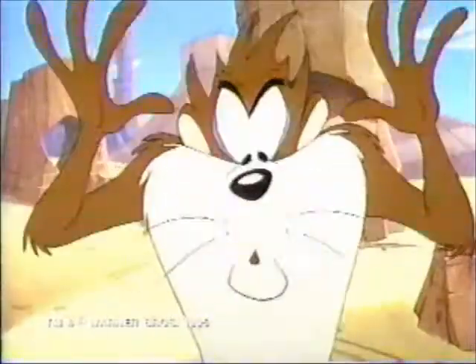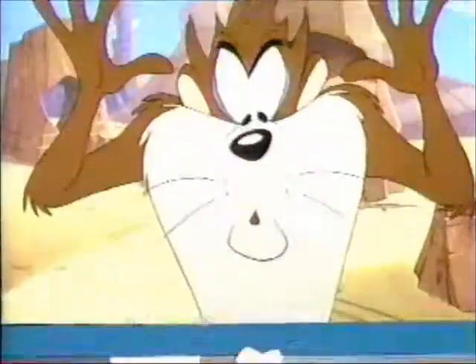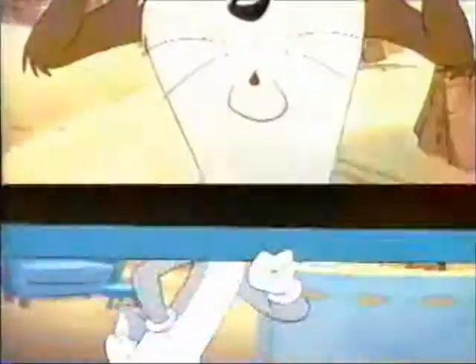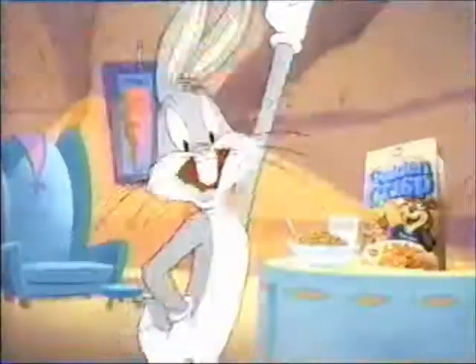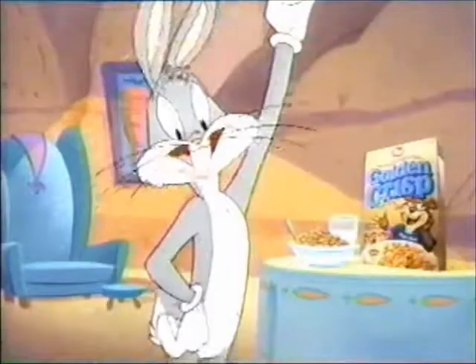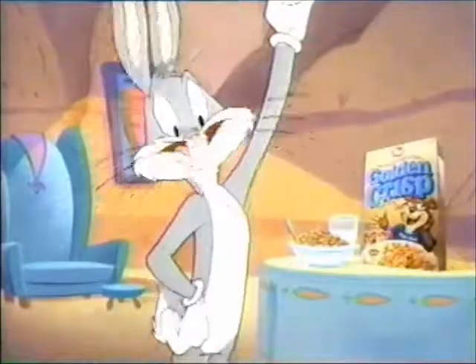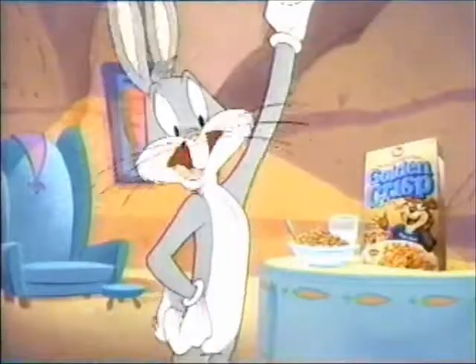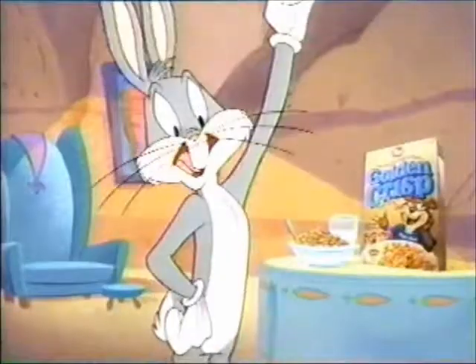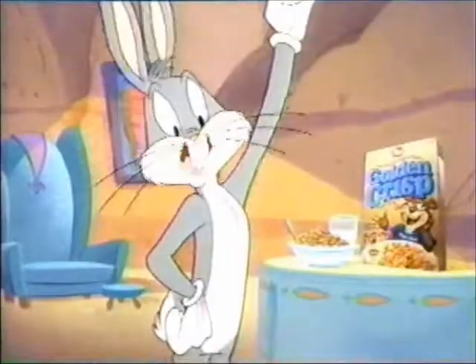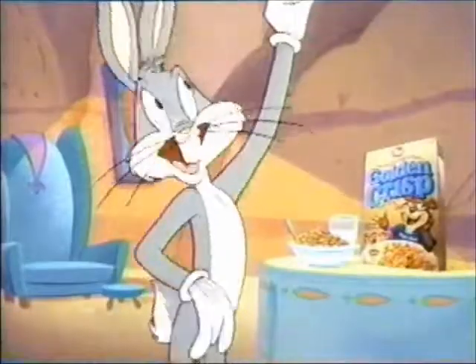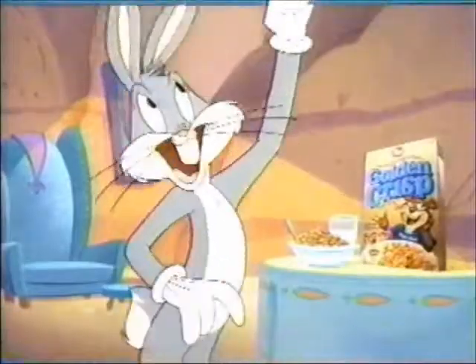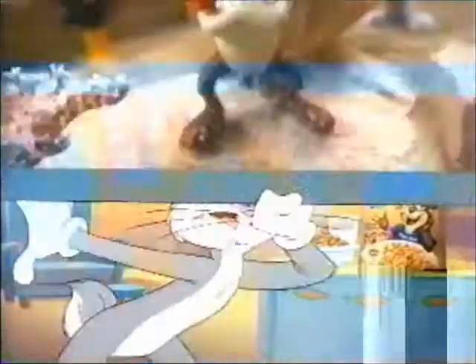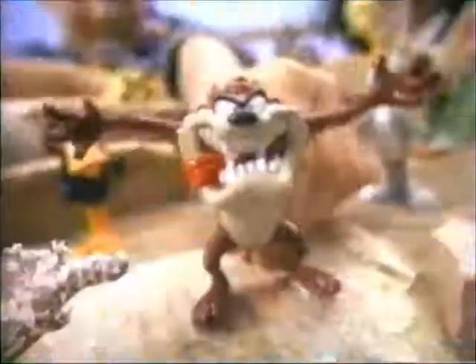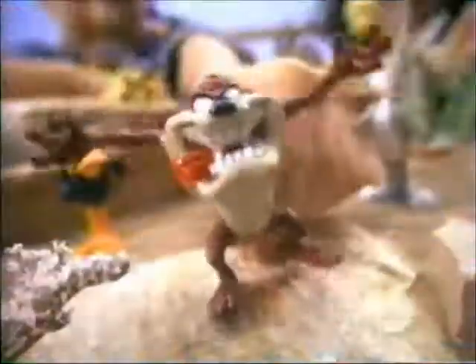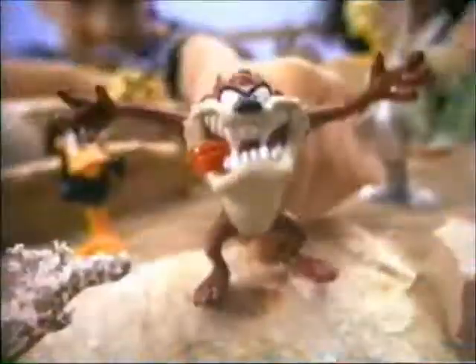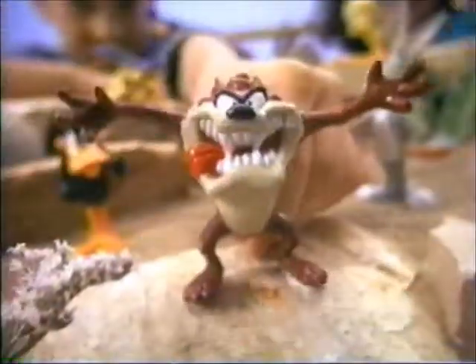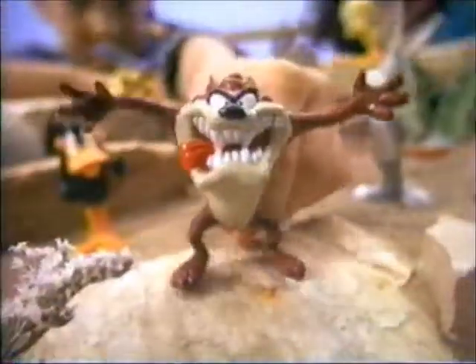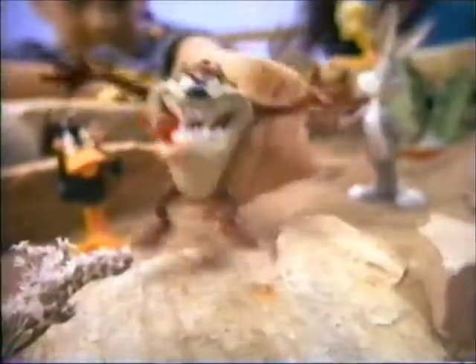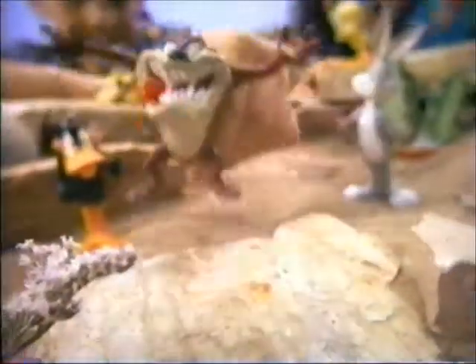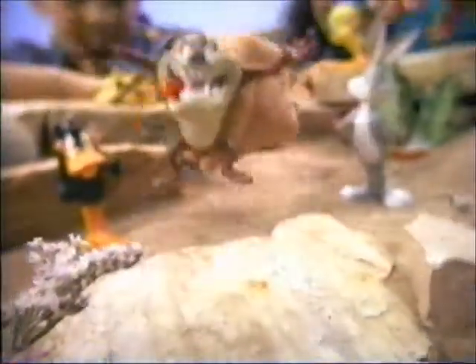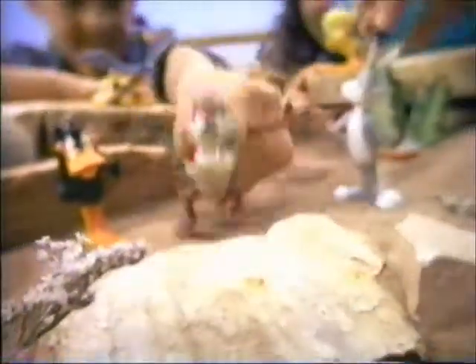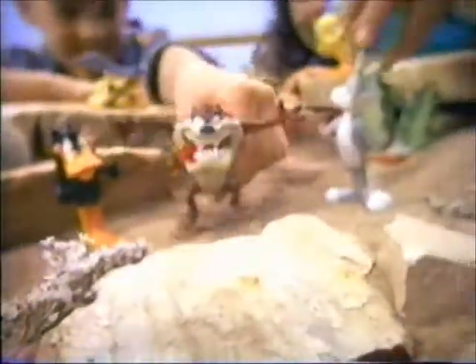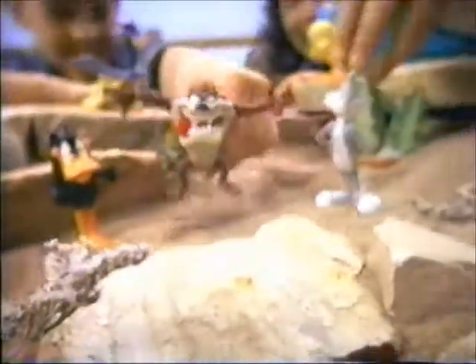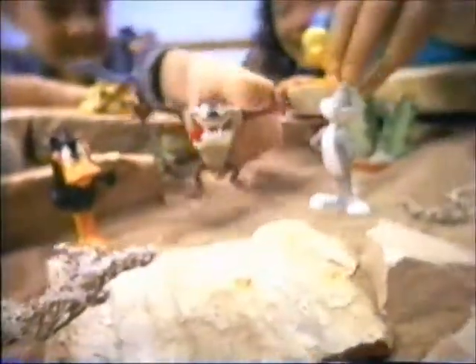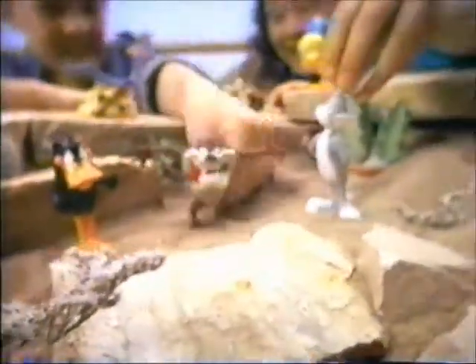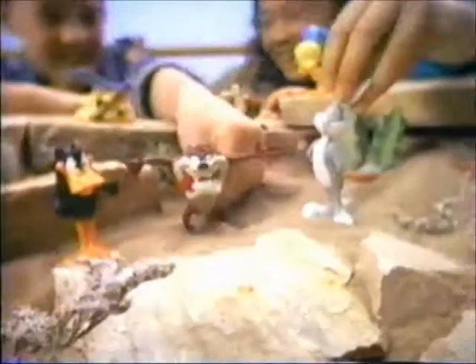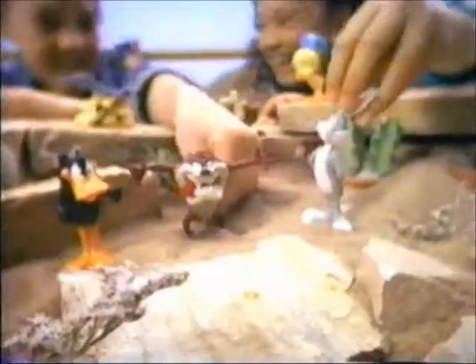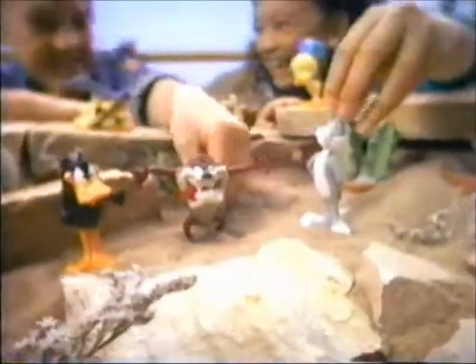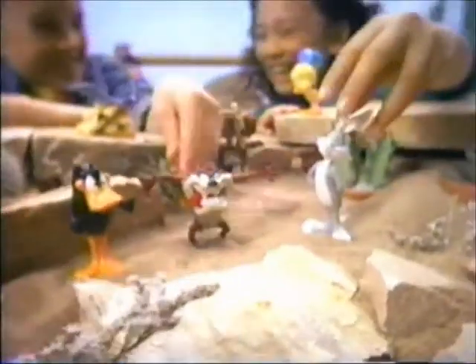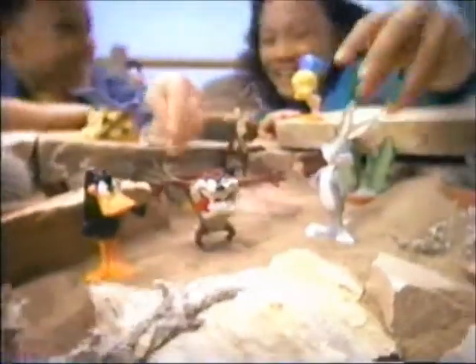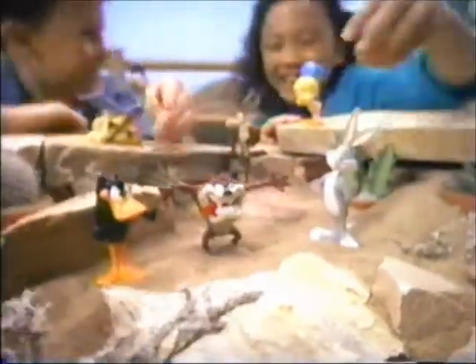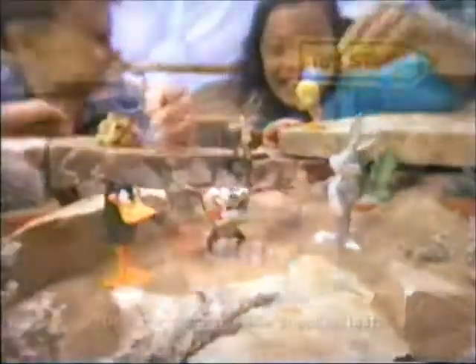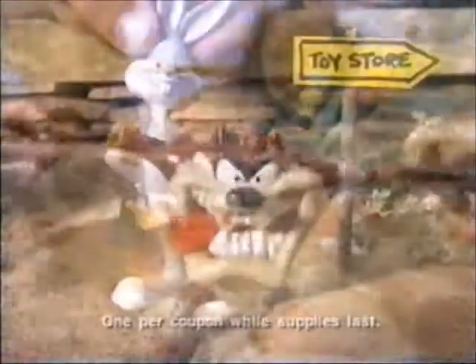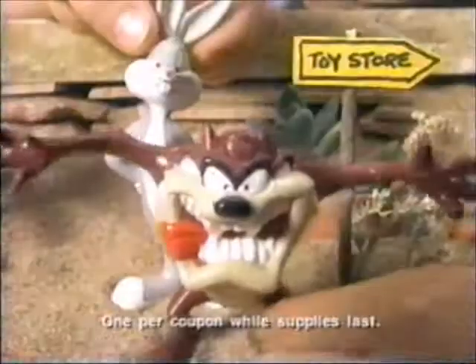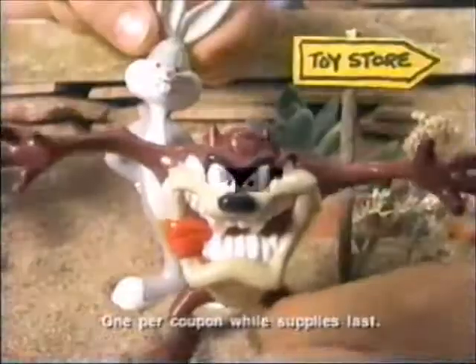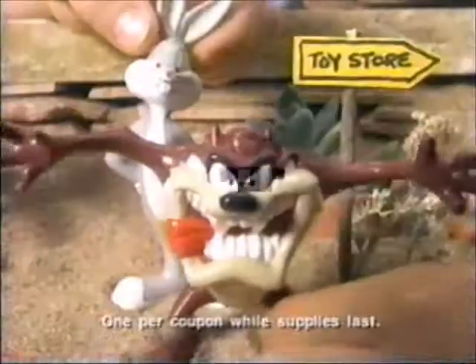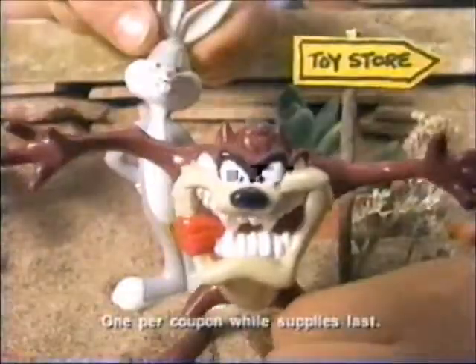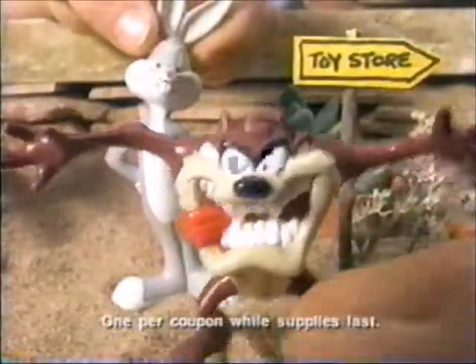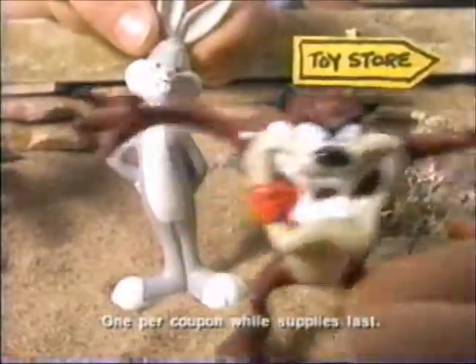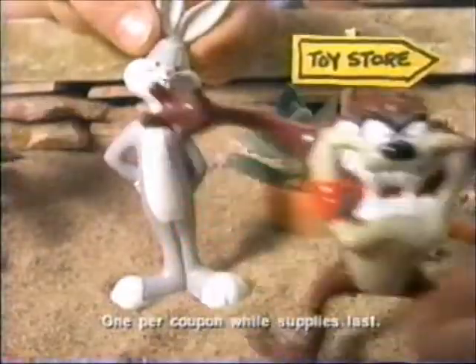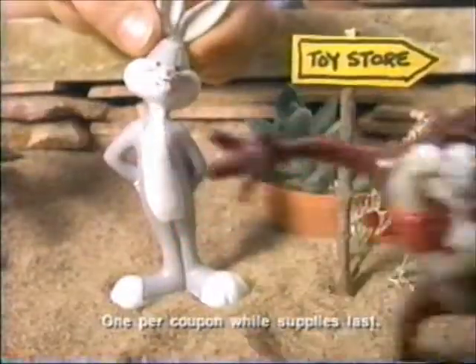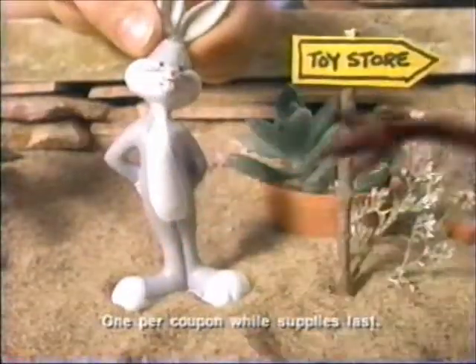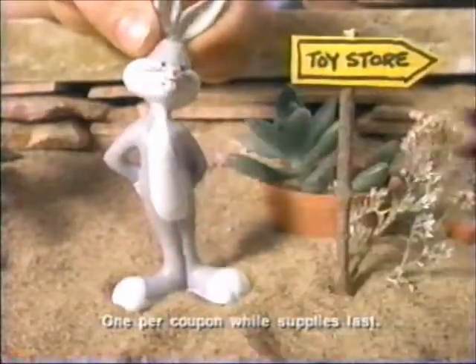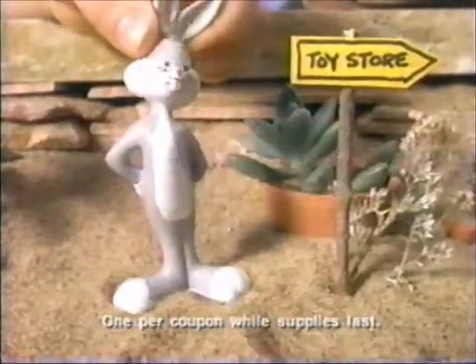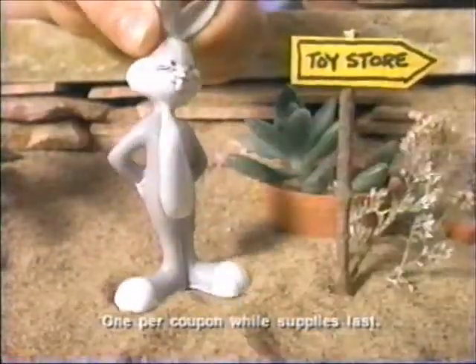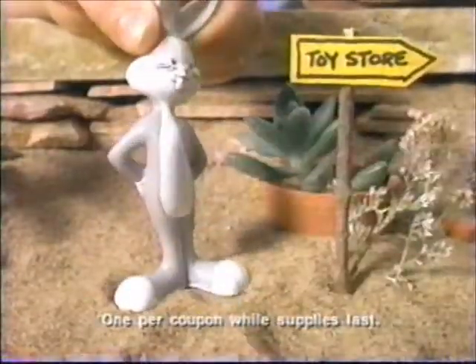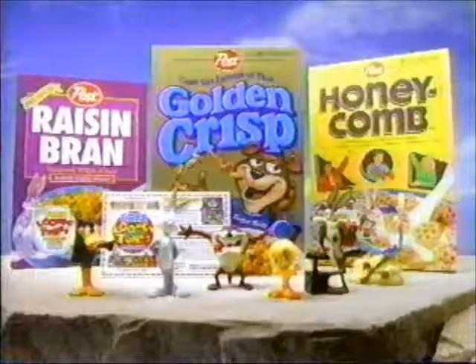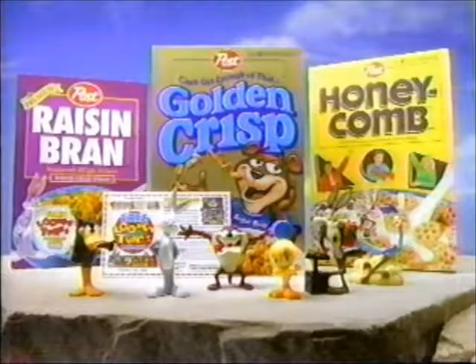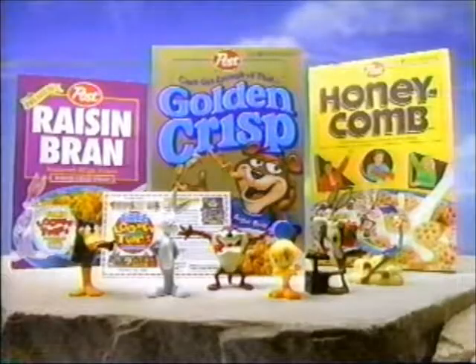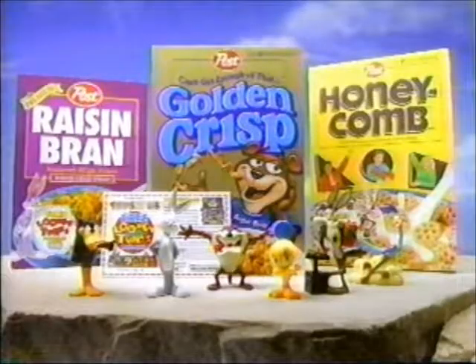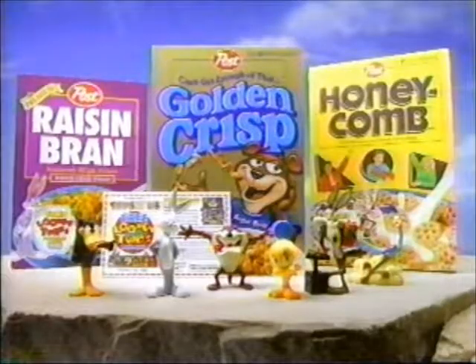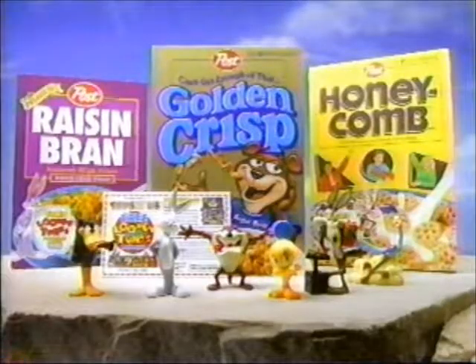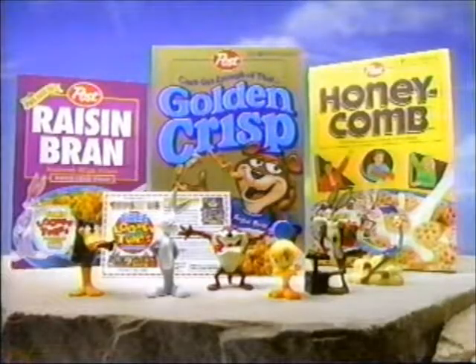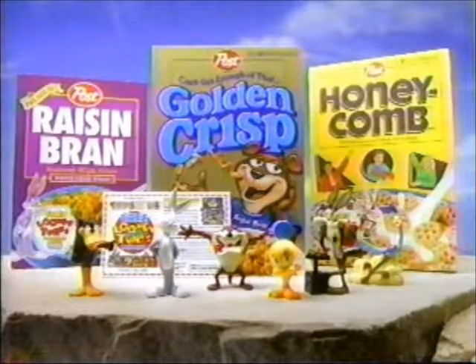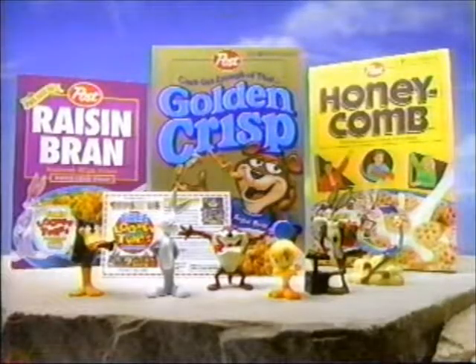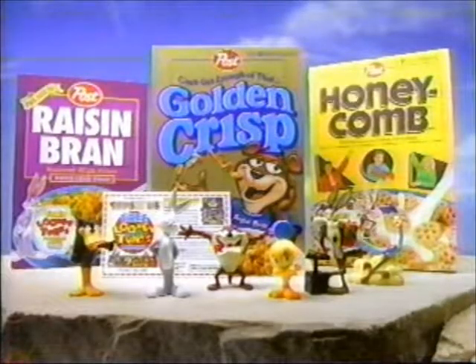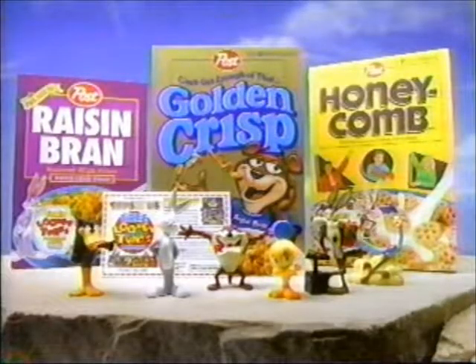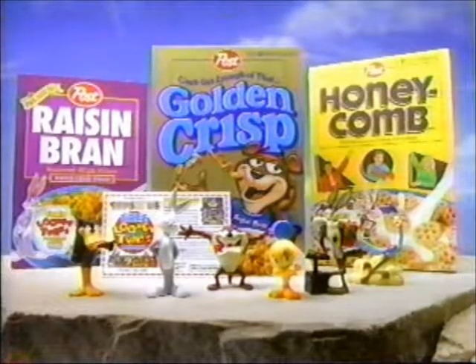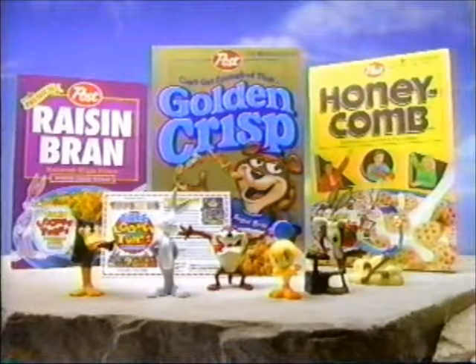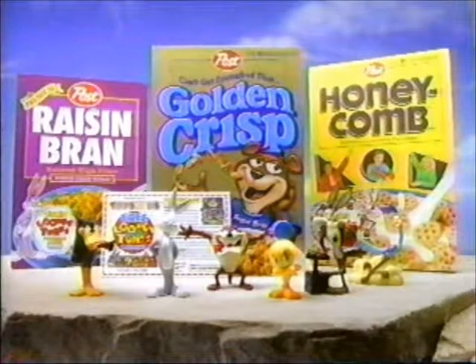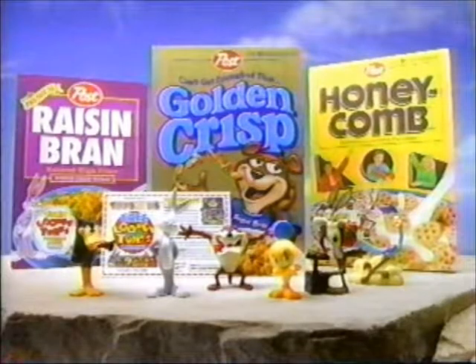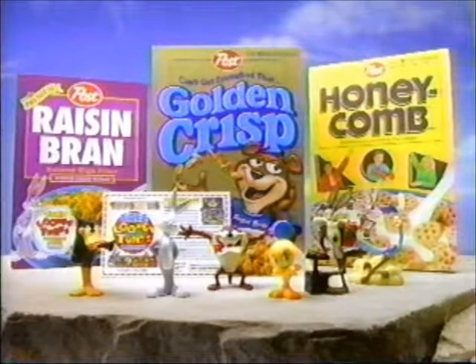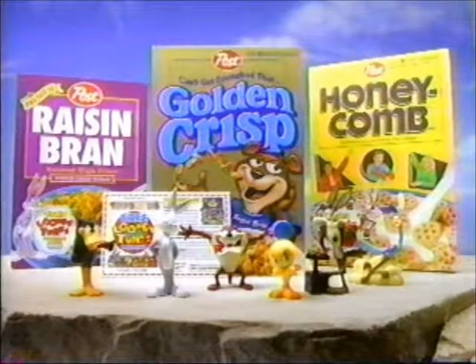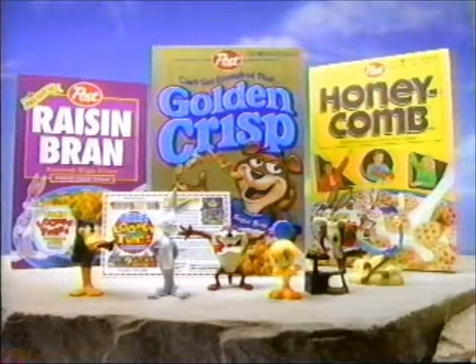Hey, Doc, get a load of this. Six Looney Tunes figures — each free at Toys R Us with a coupon on marked boxes of Golden Crisp and these Post cereals.